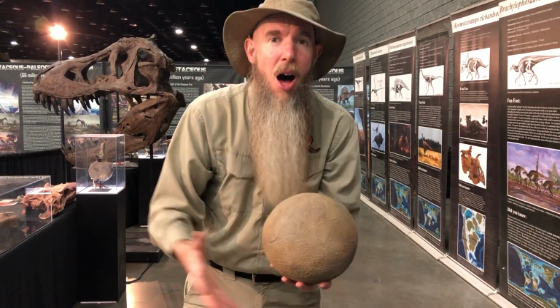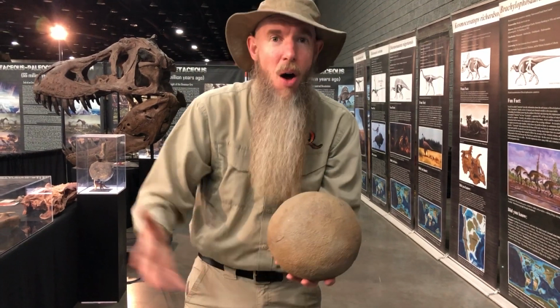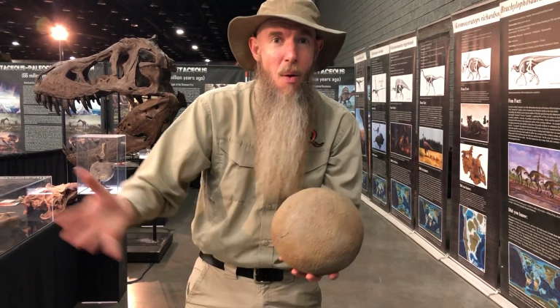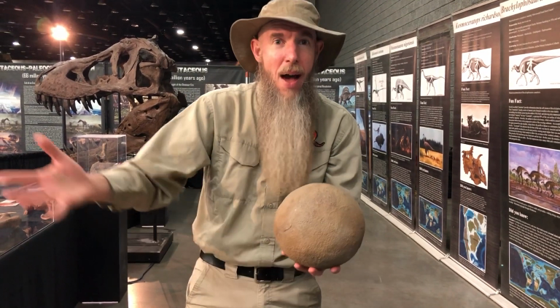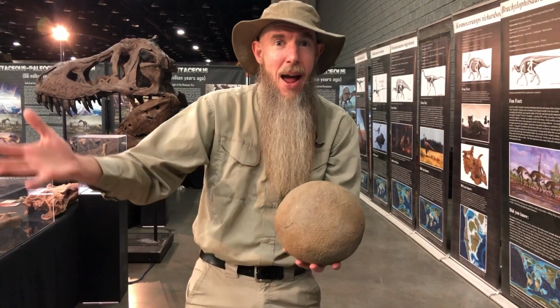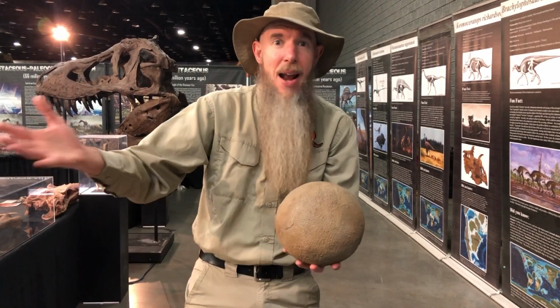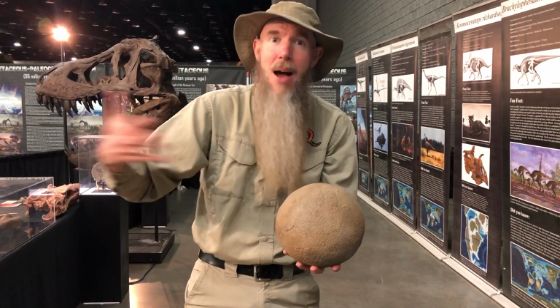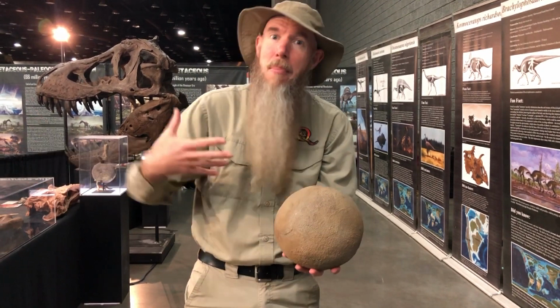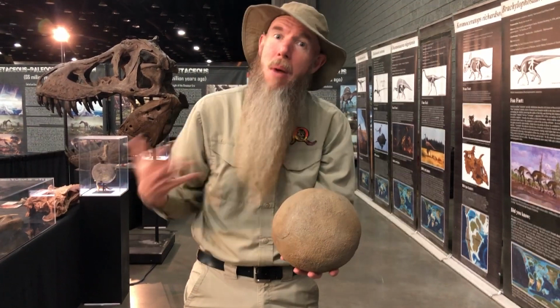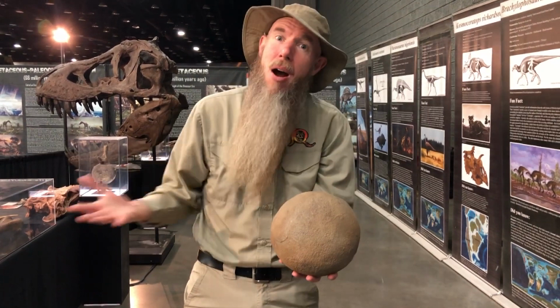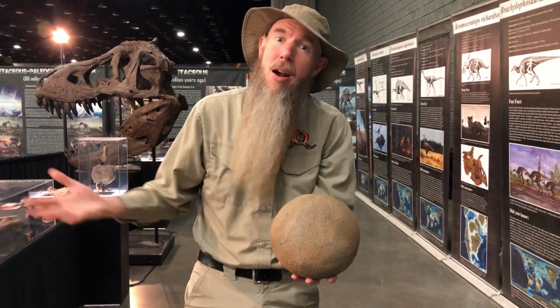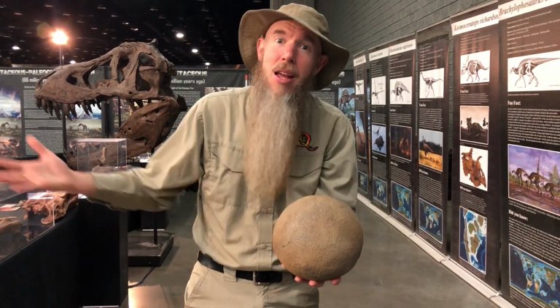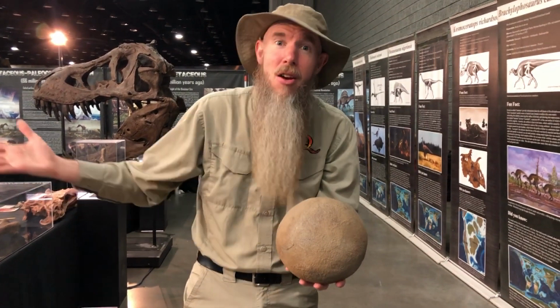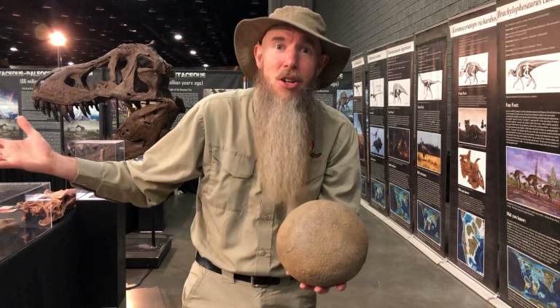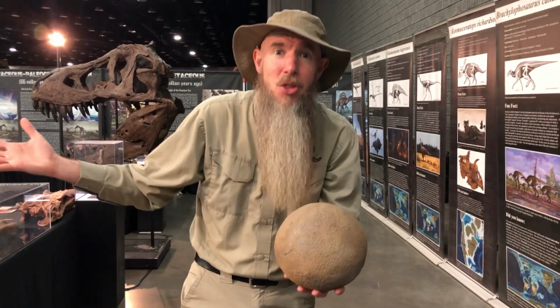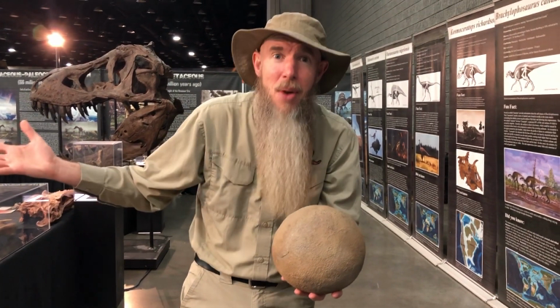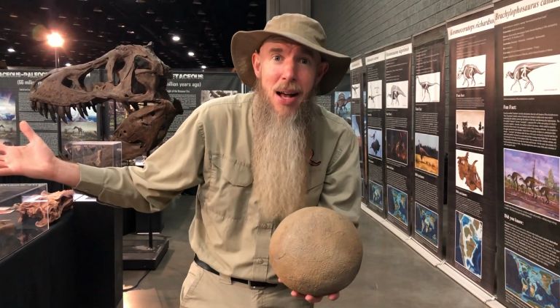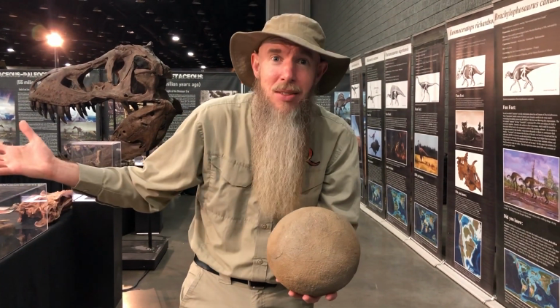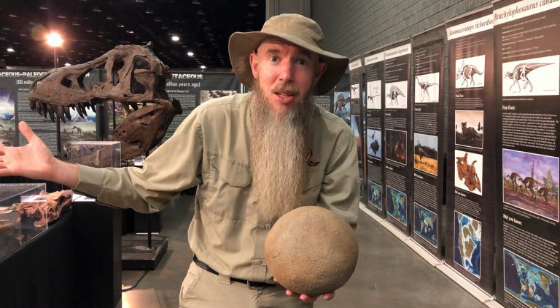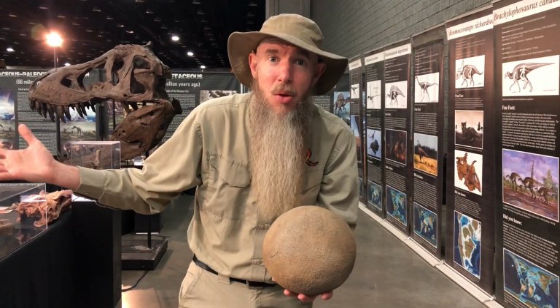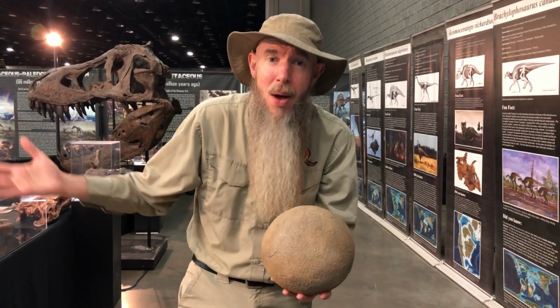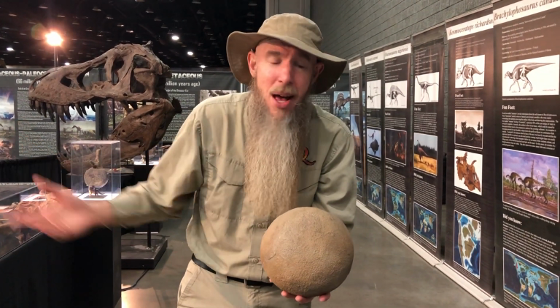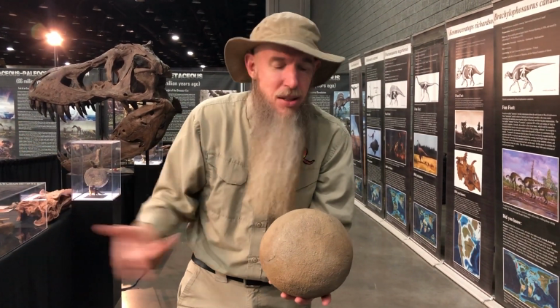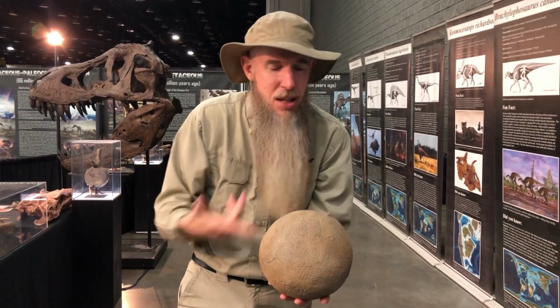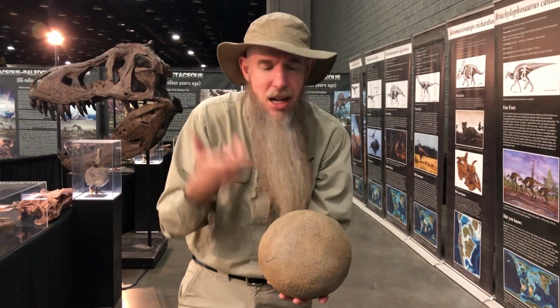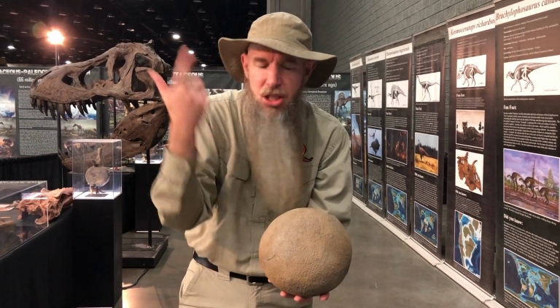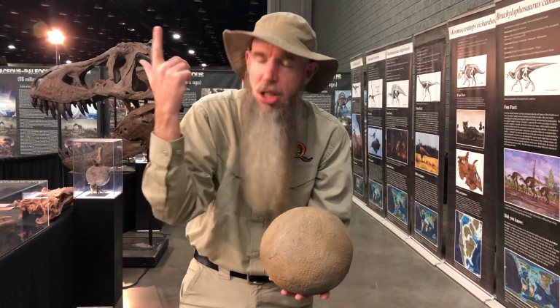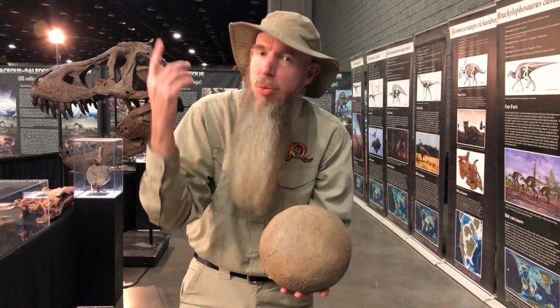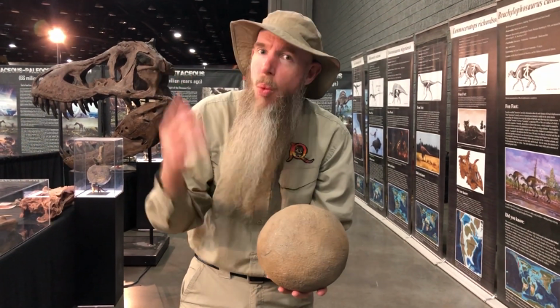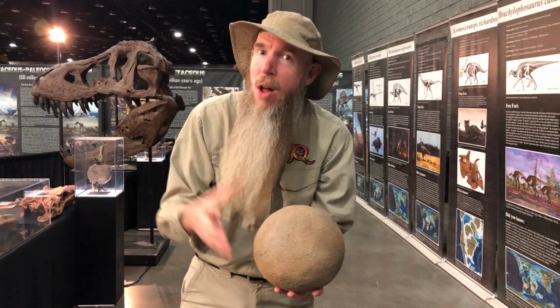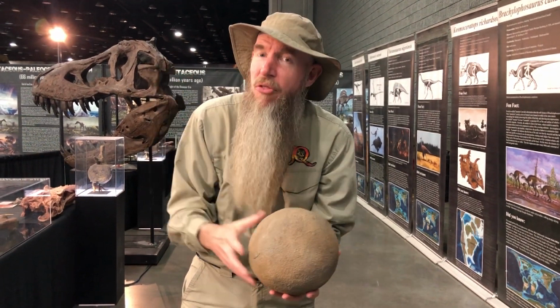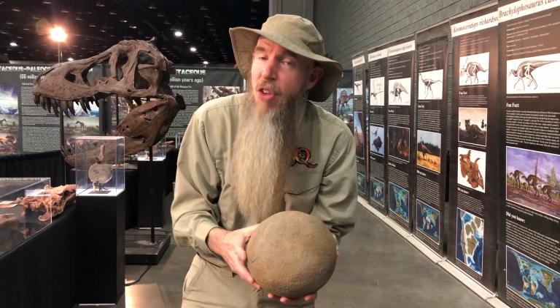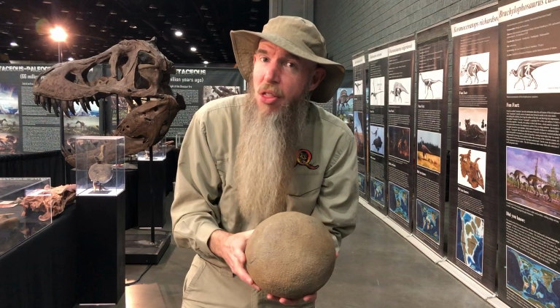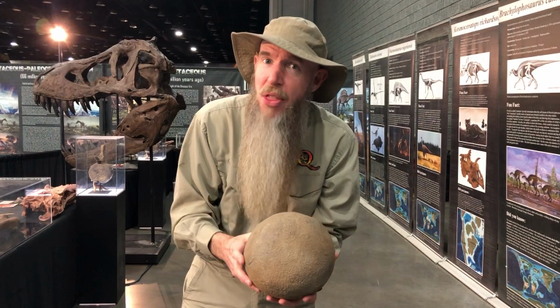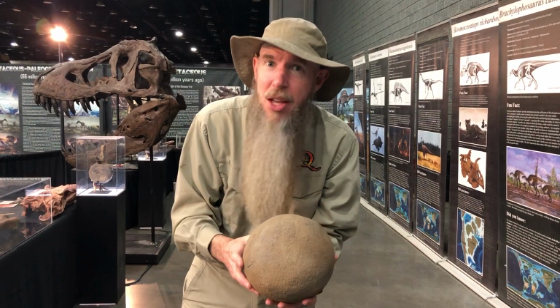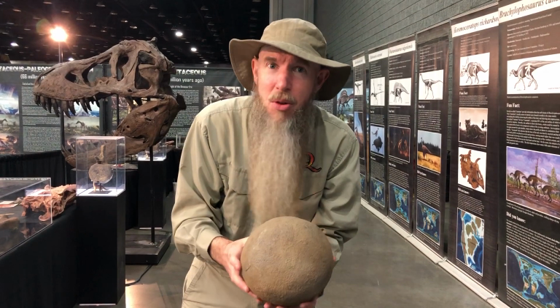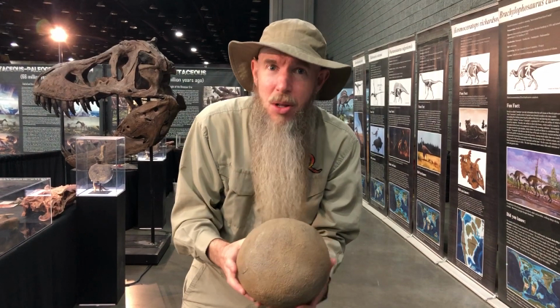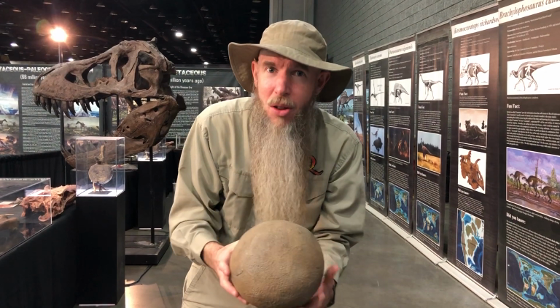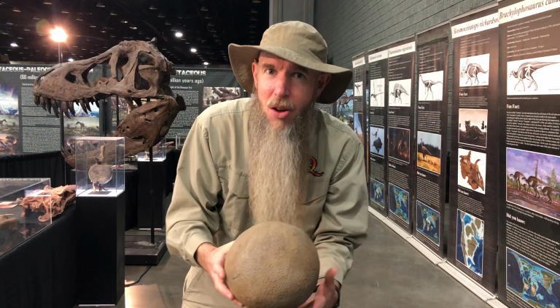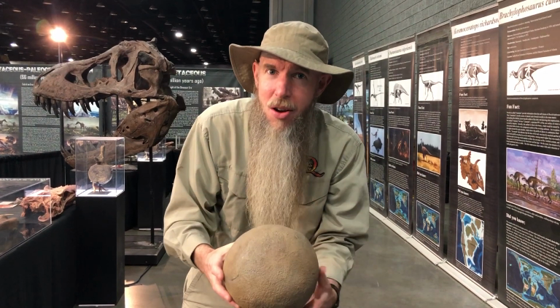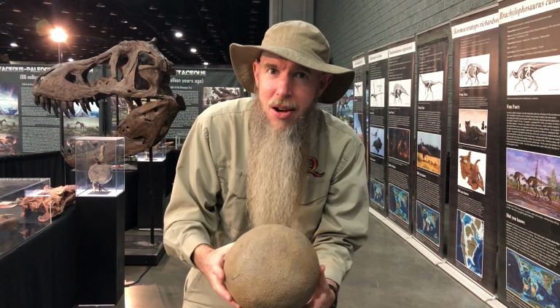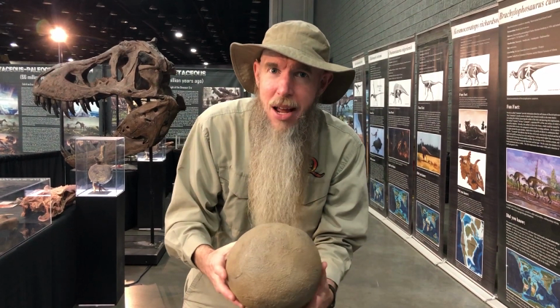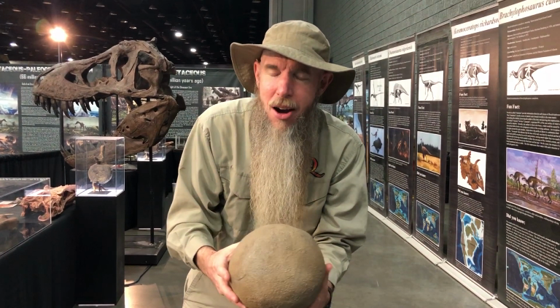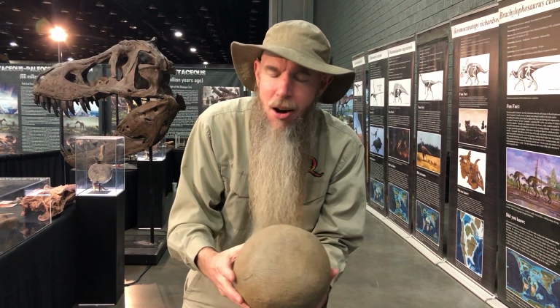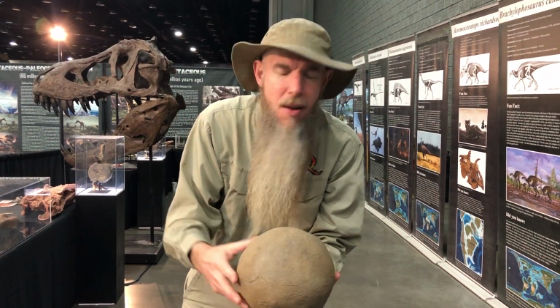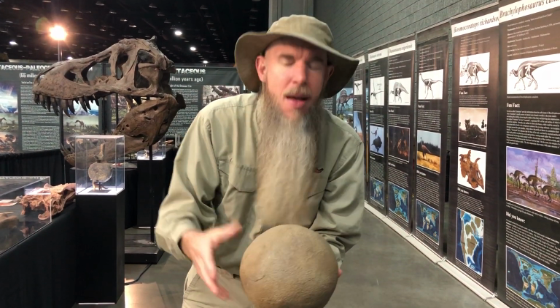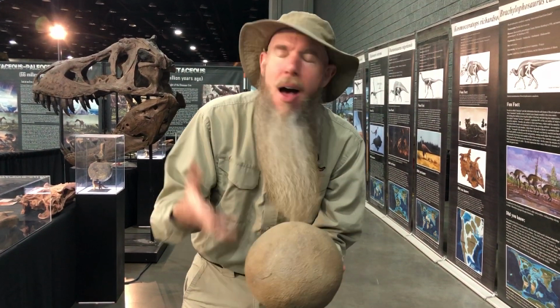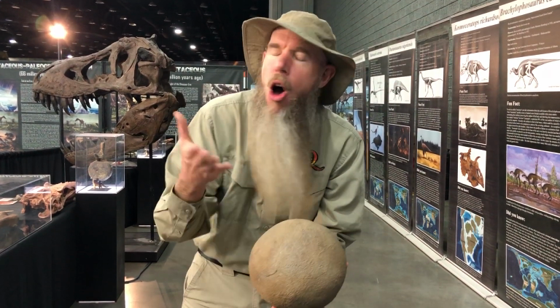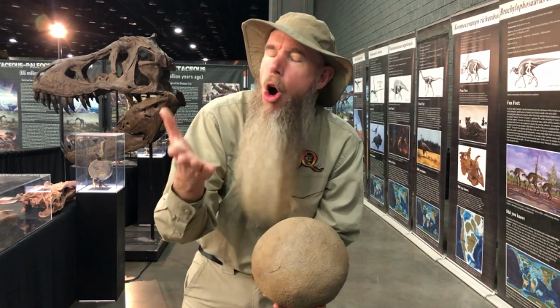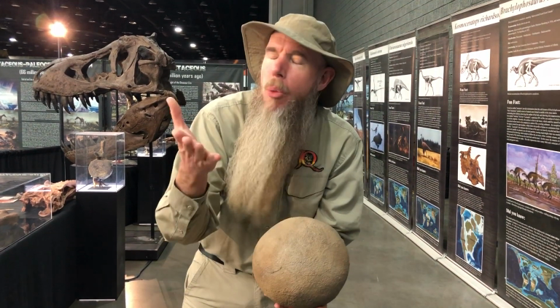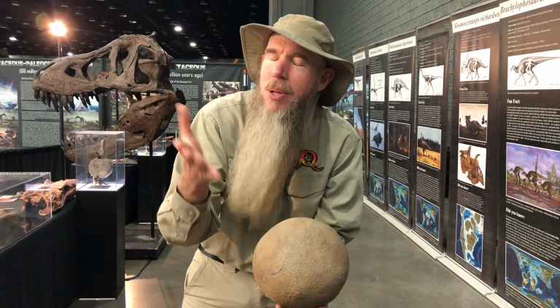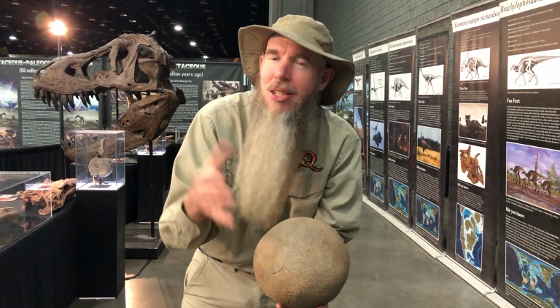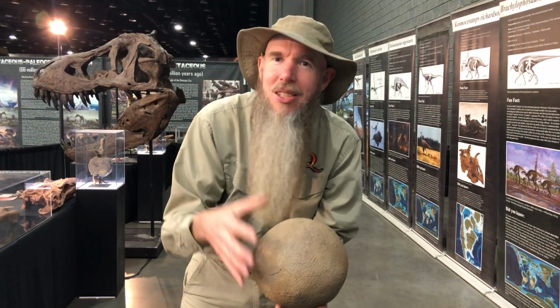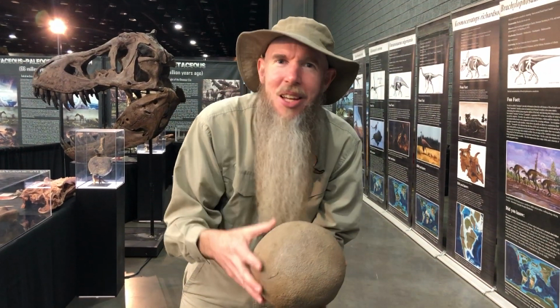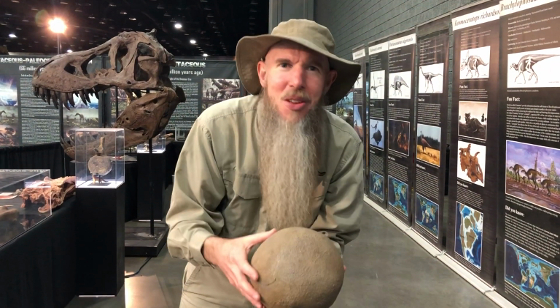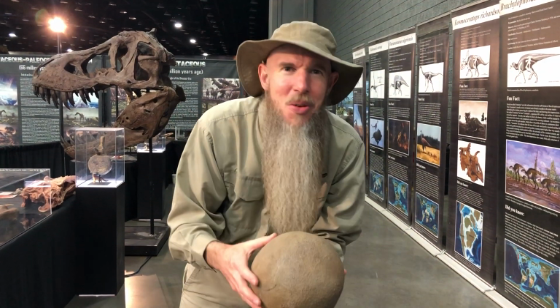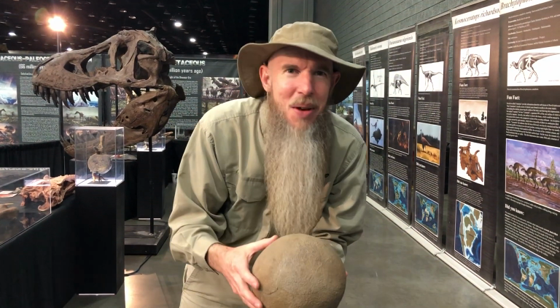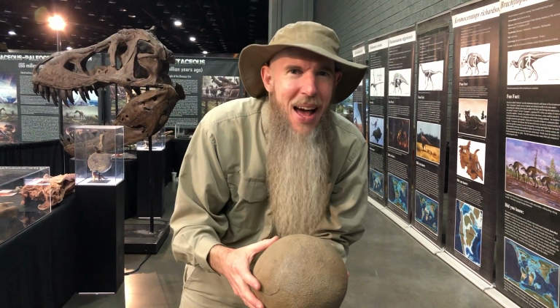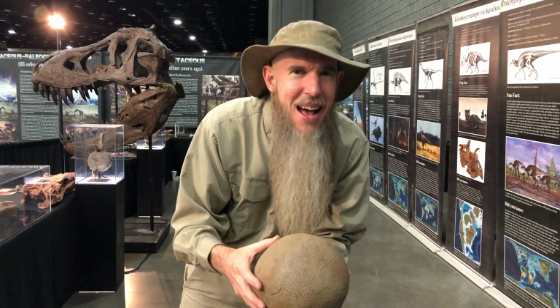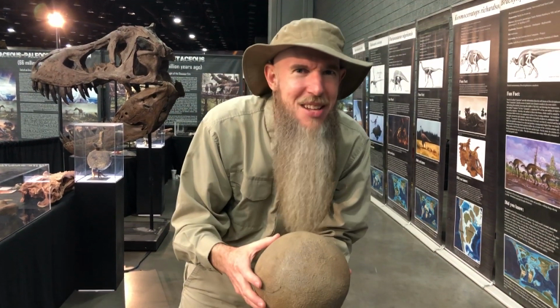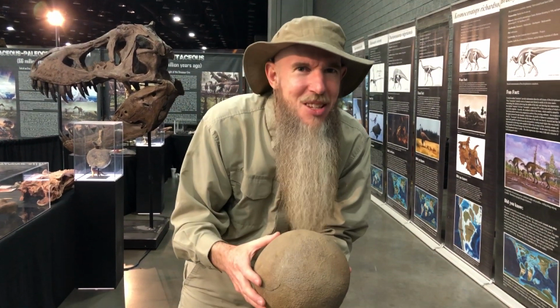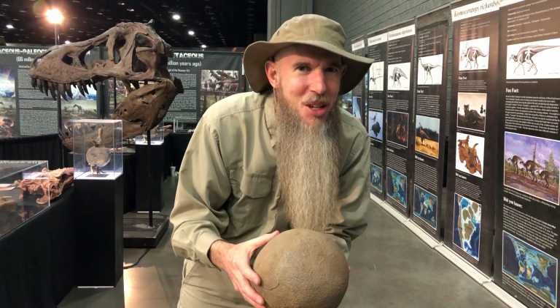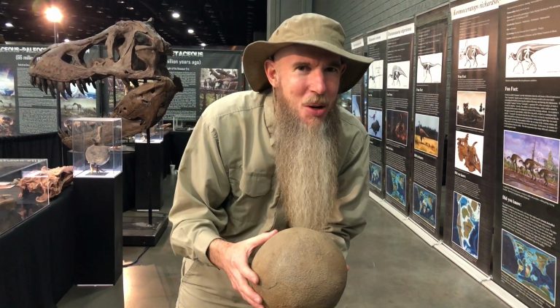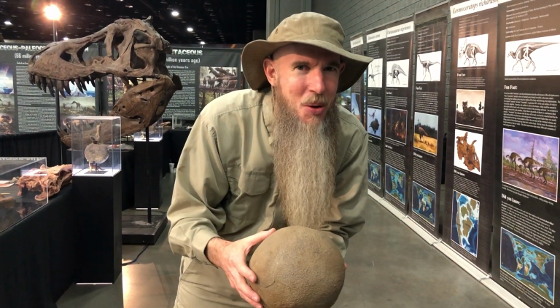Alright, I'm Marty here at Jurassic Quest. That's just one fun thing you can learn here. Hope to see you guys soon.